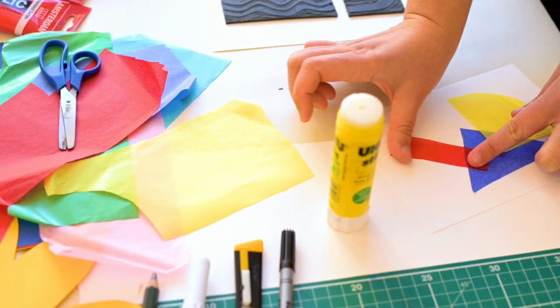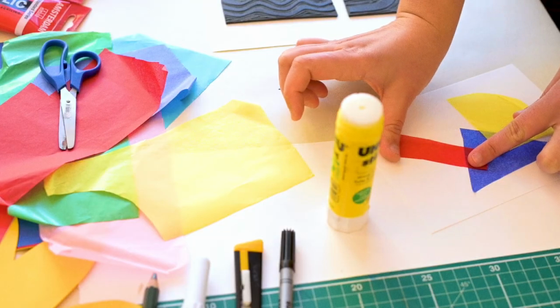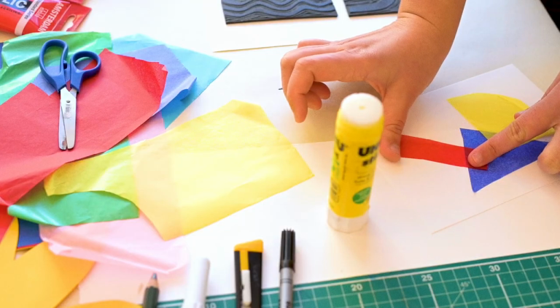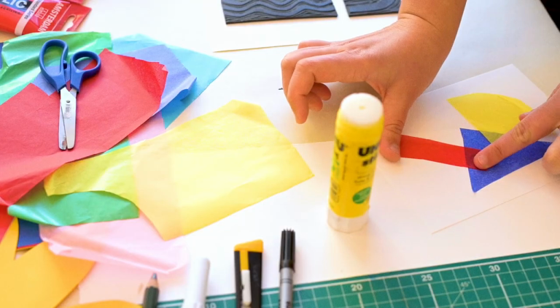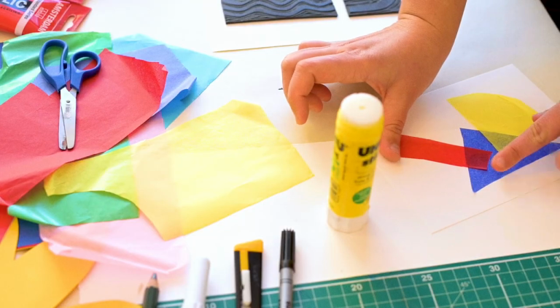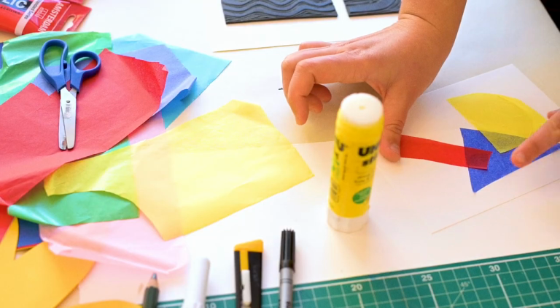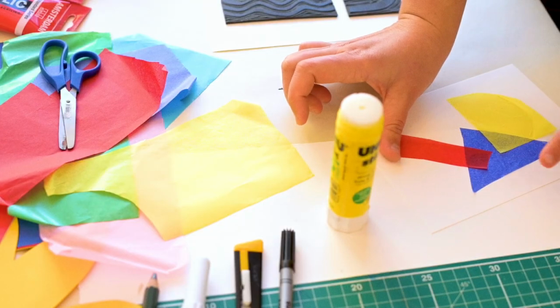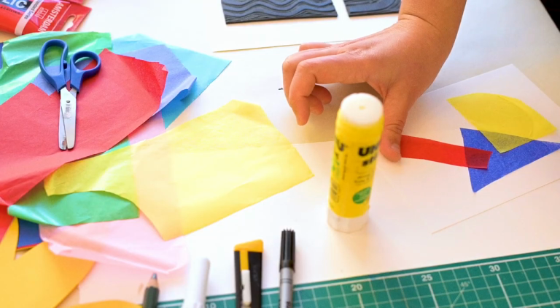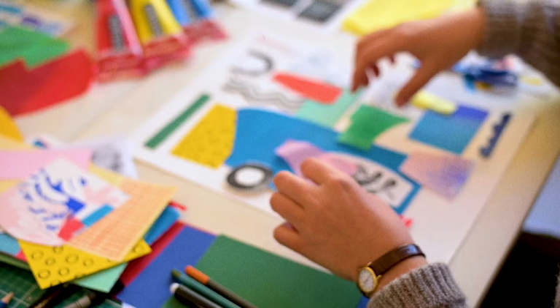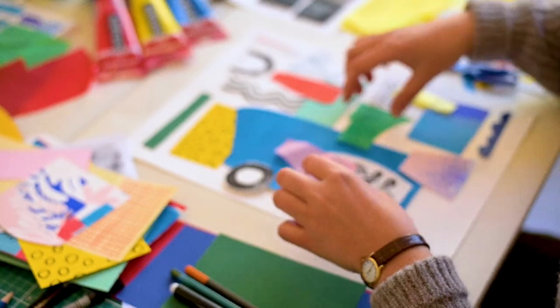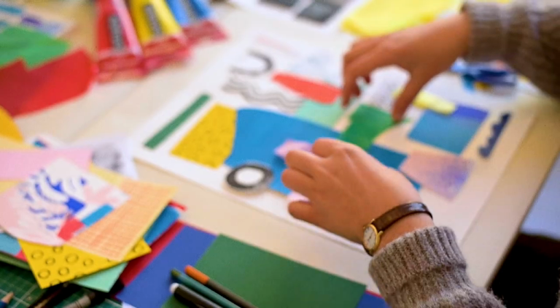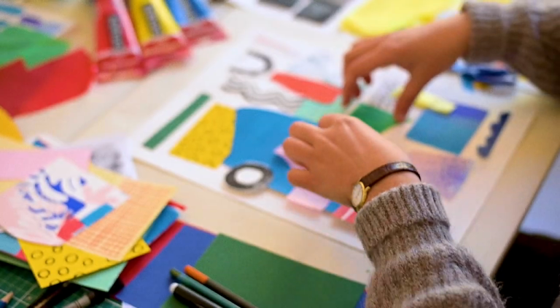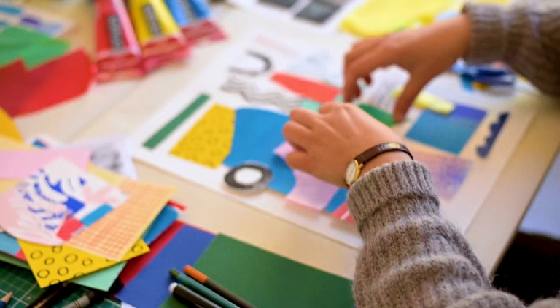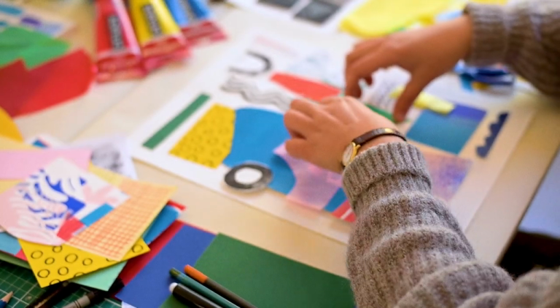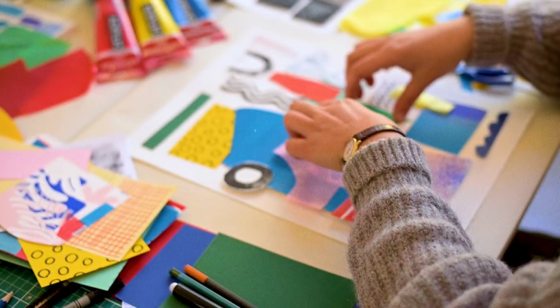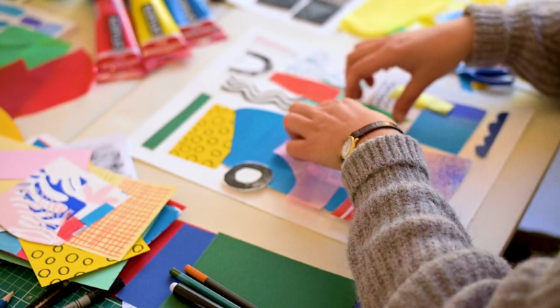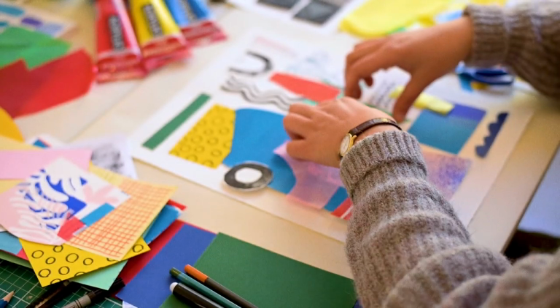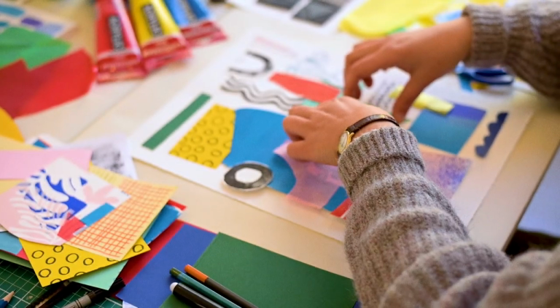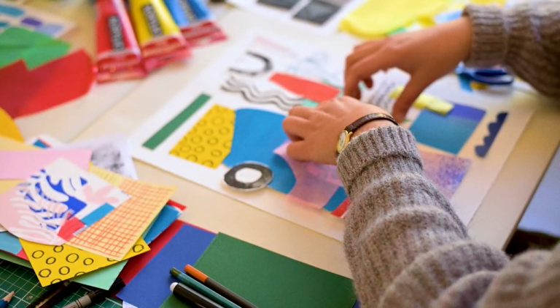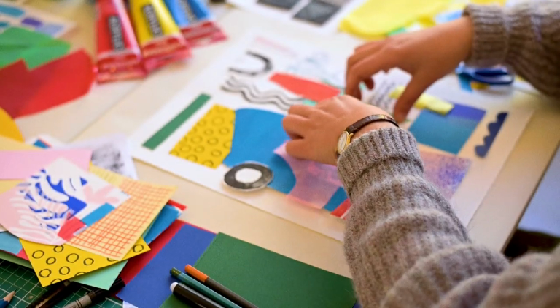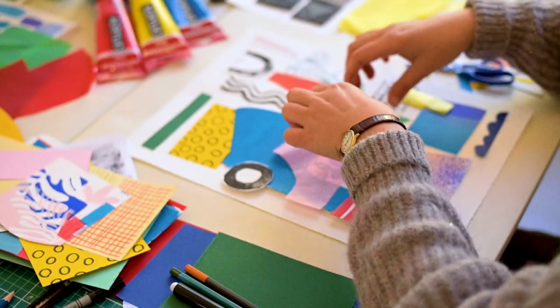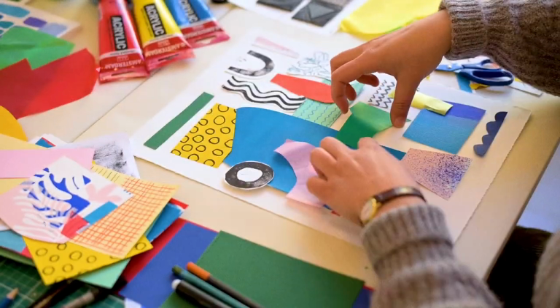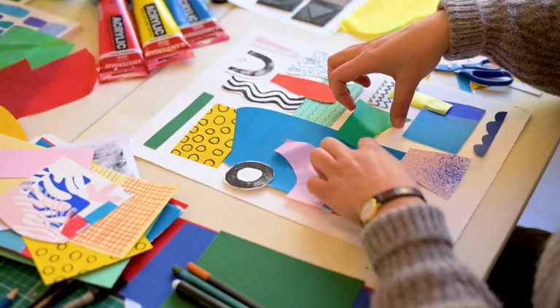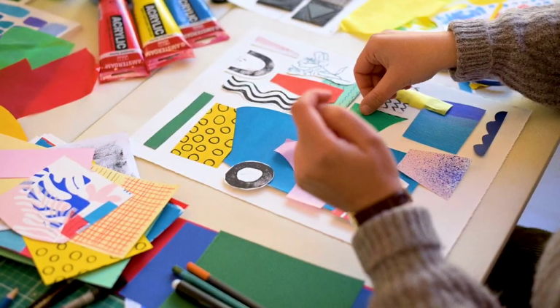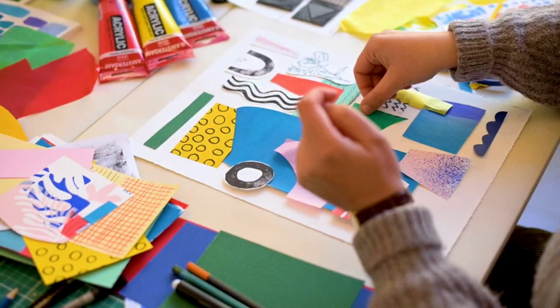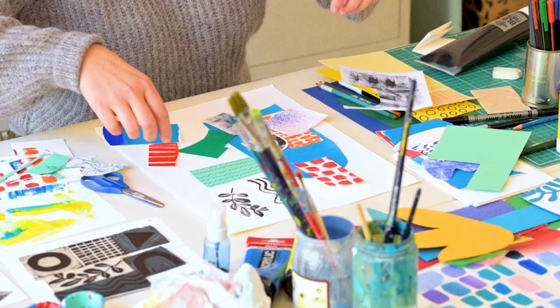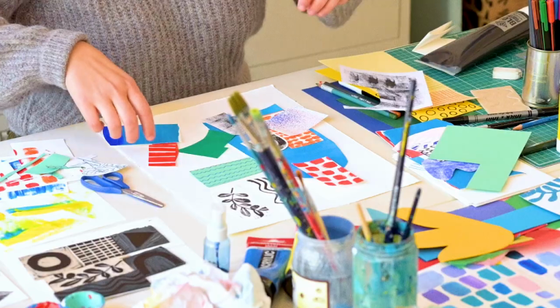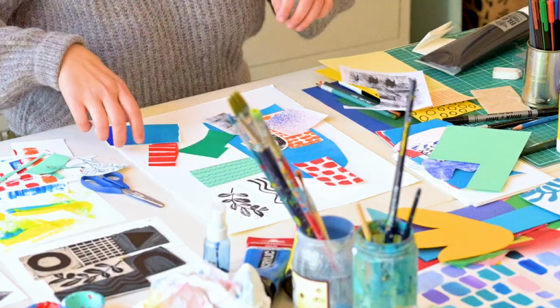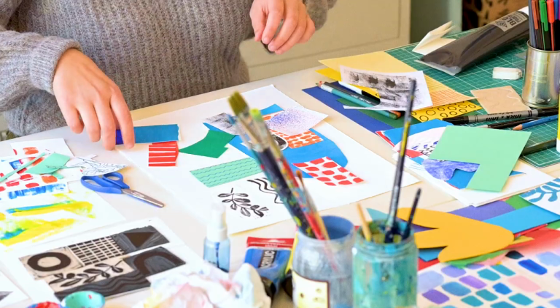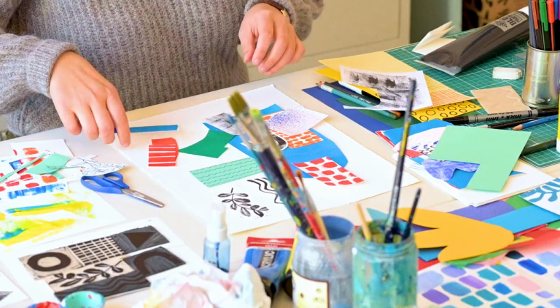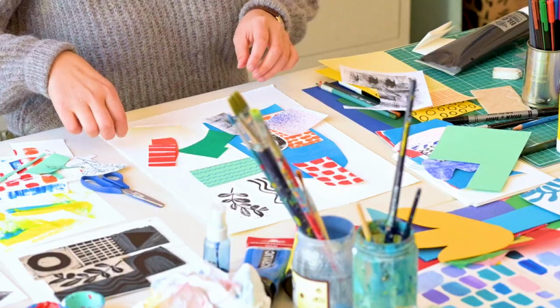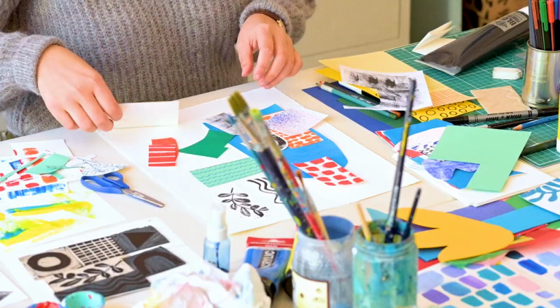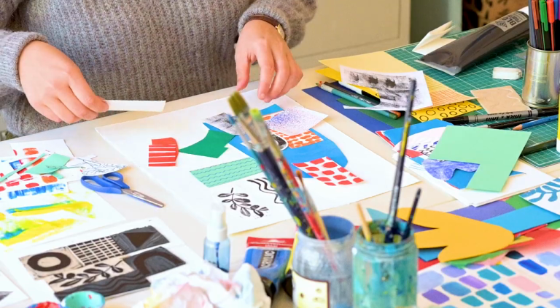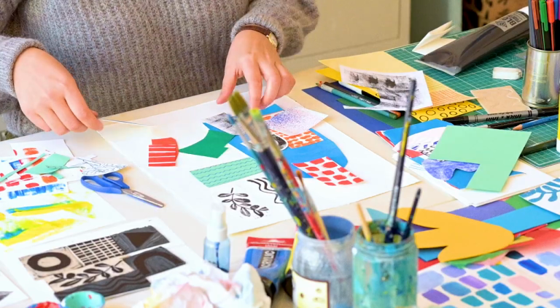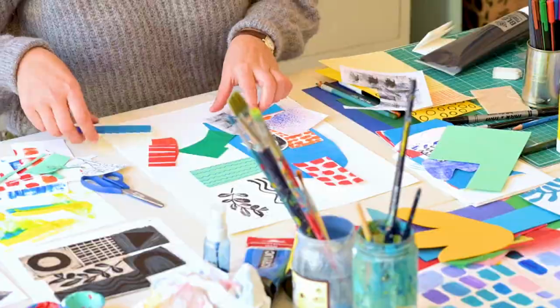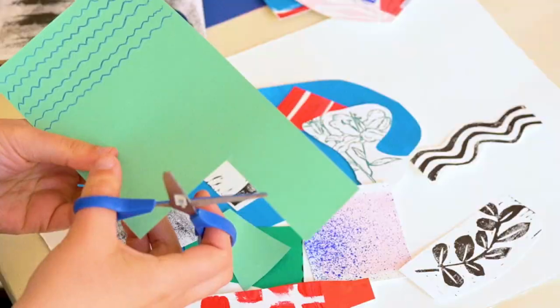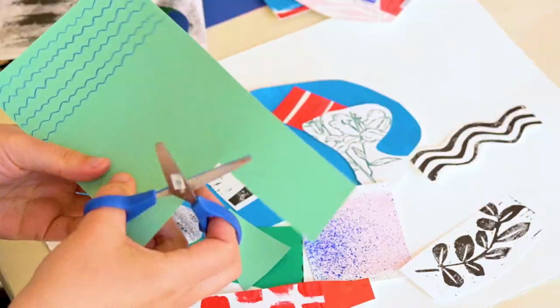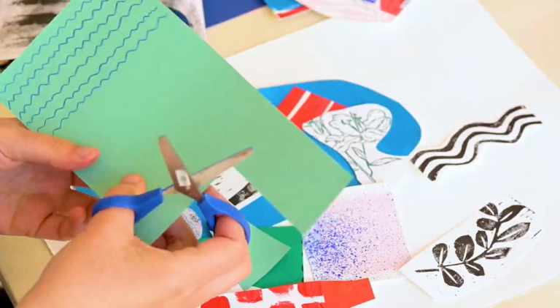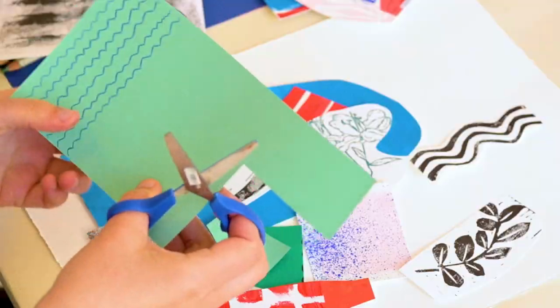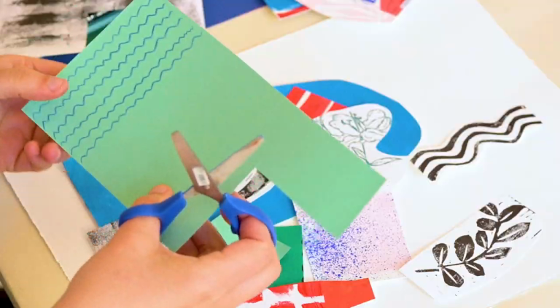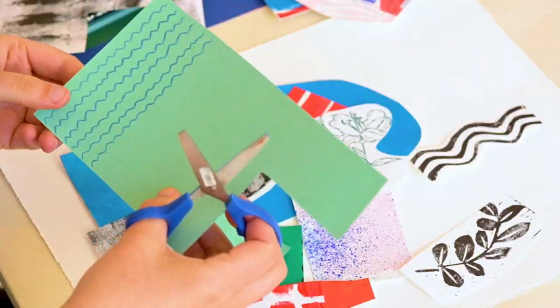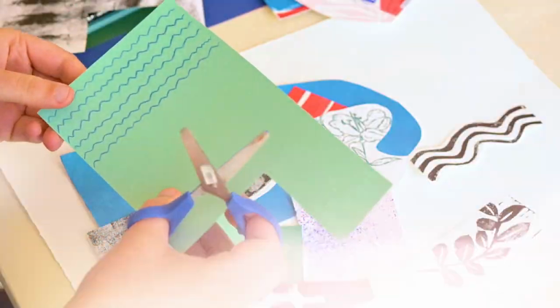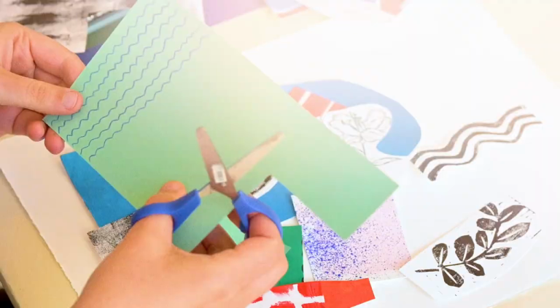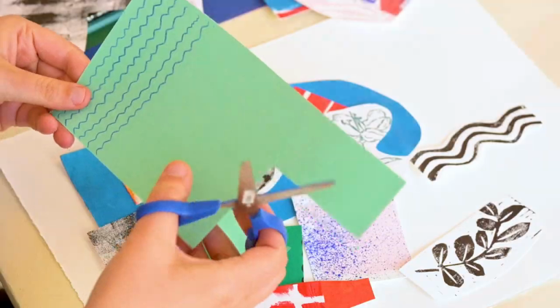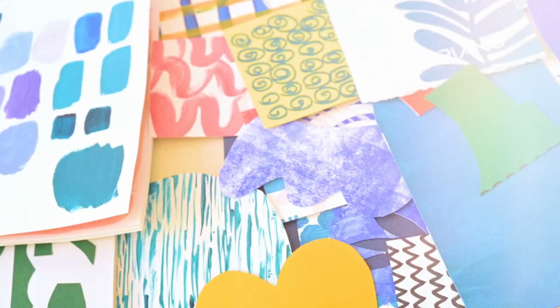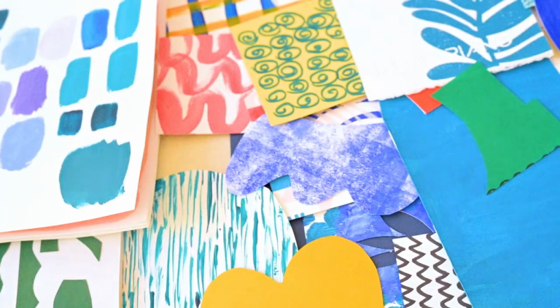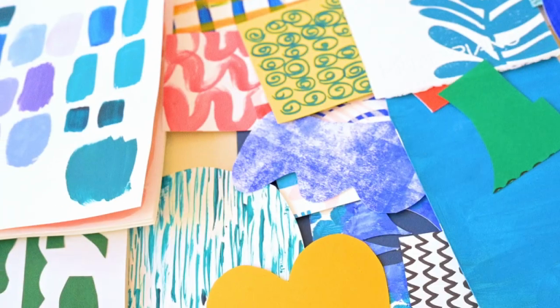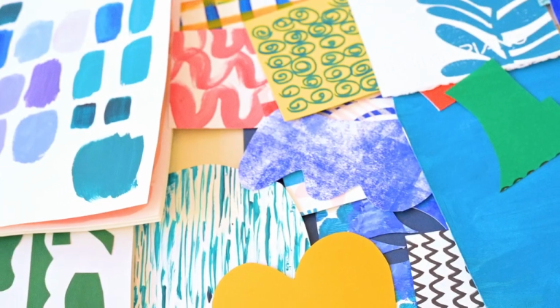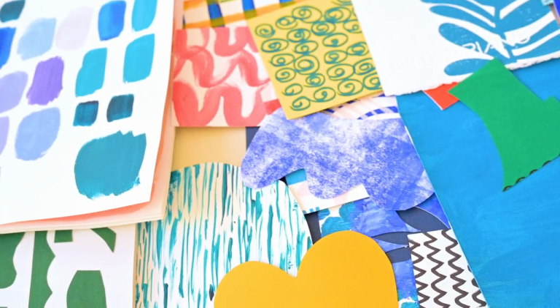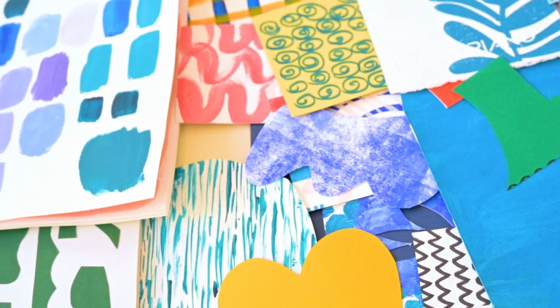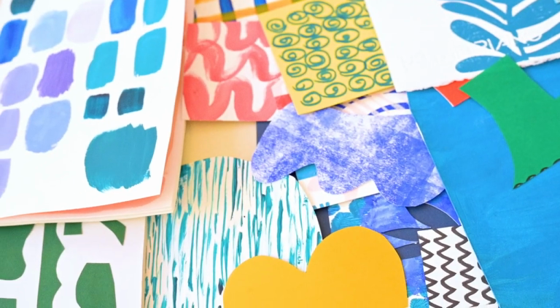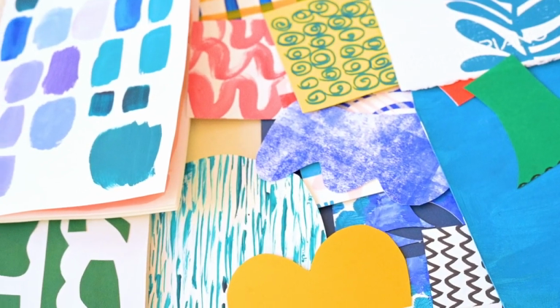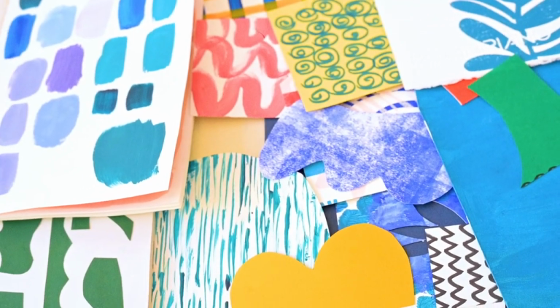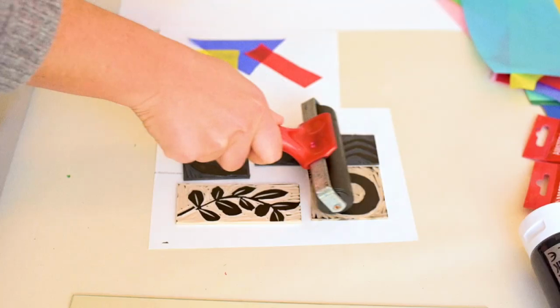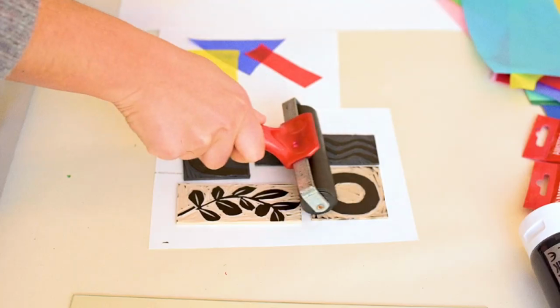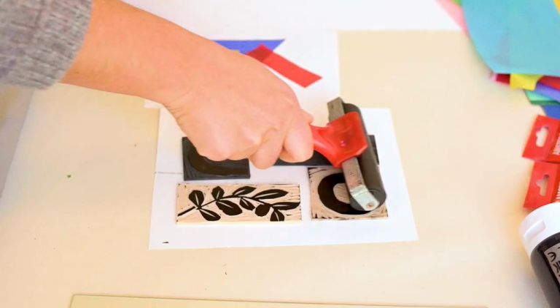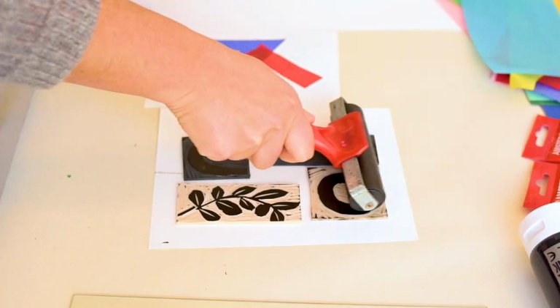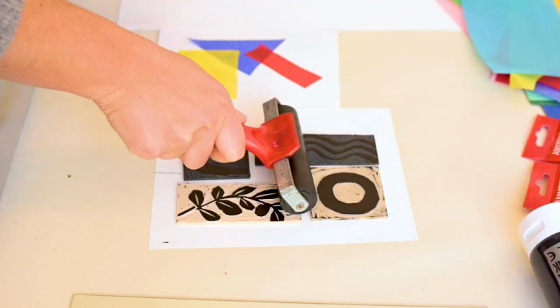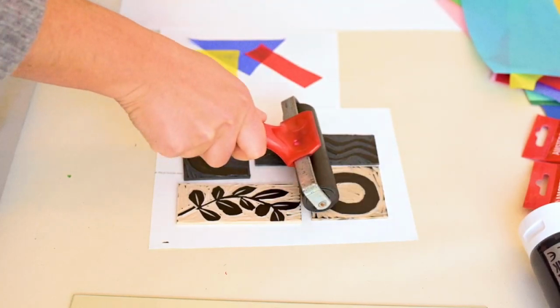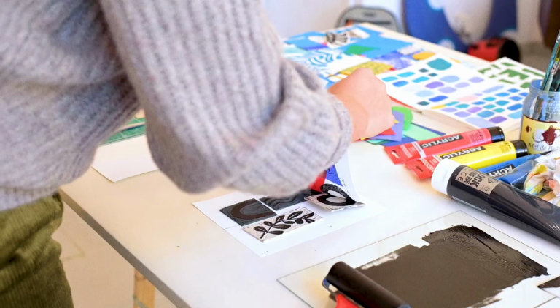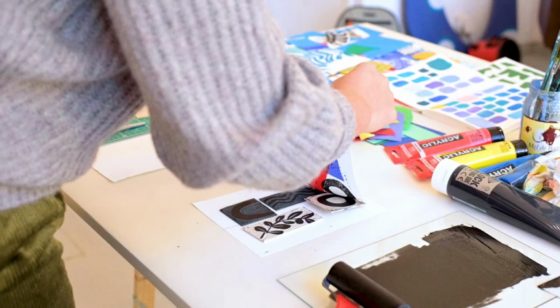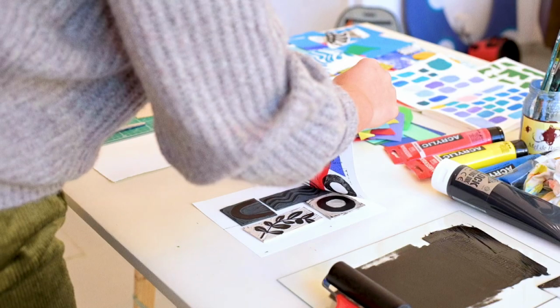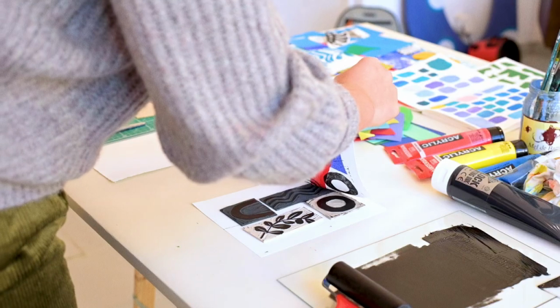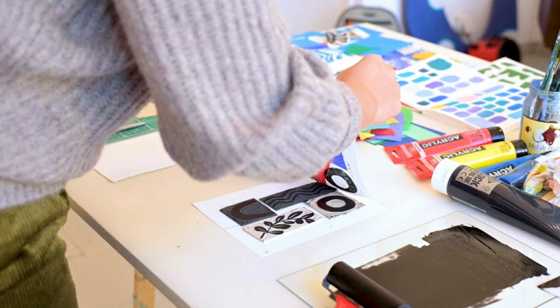Here I show you very quickly some techniques you can try by yourself in order to produce different materials for your artworks.